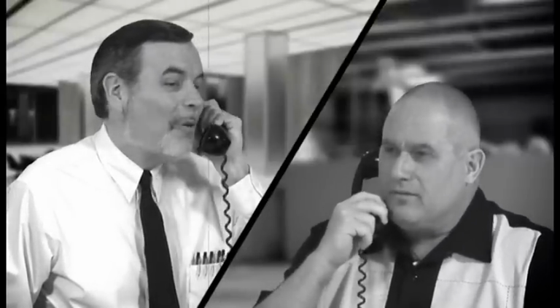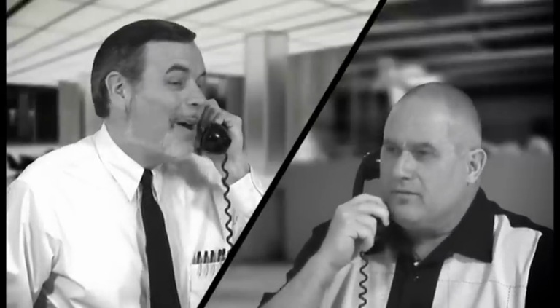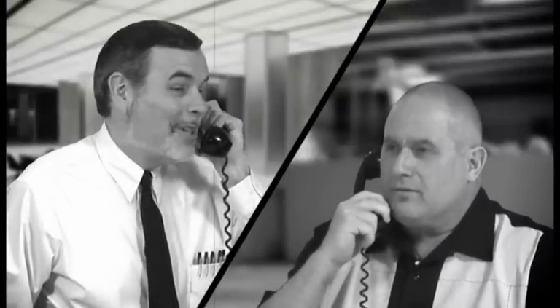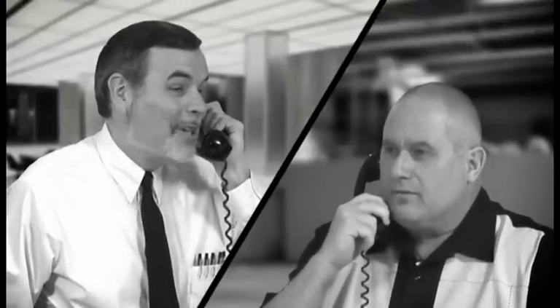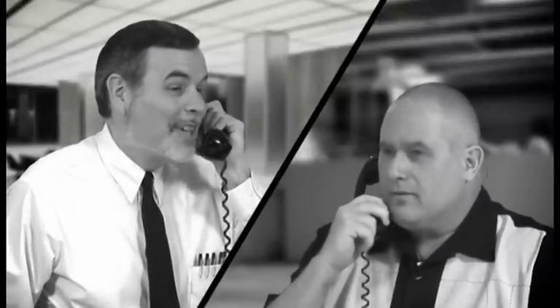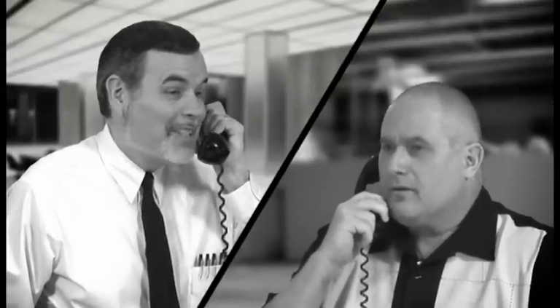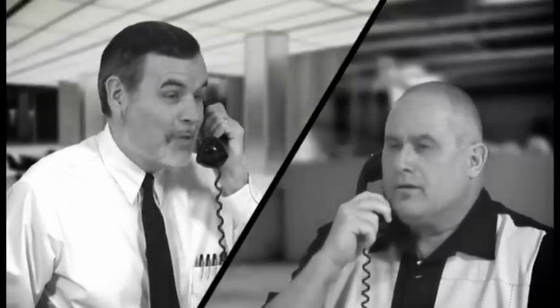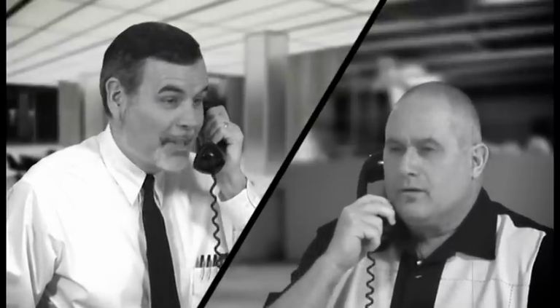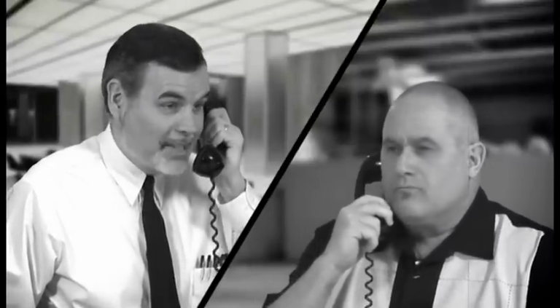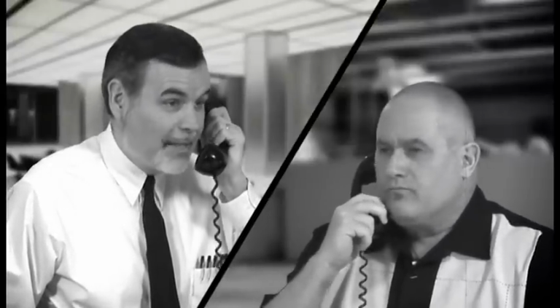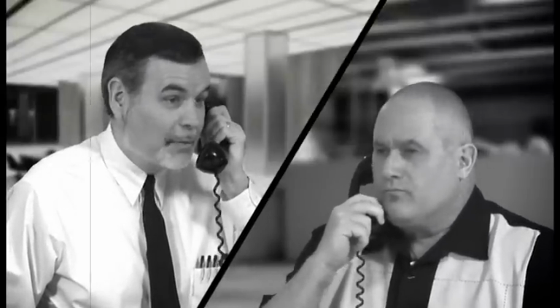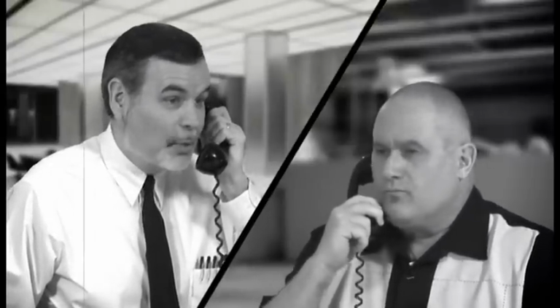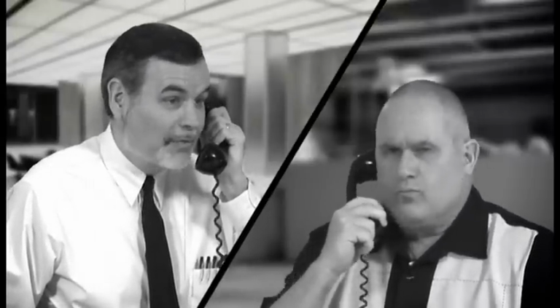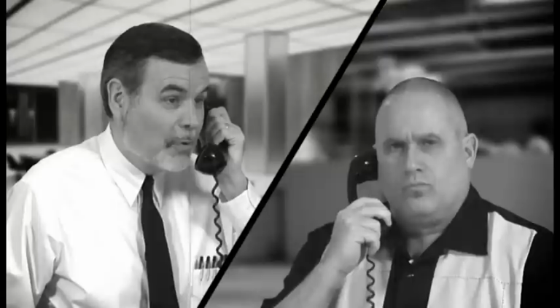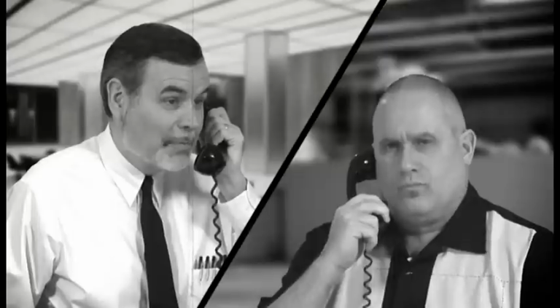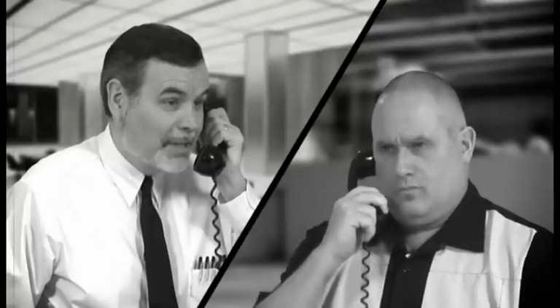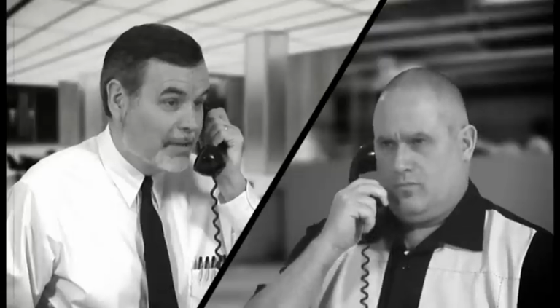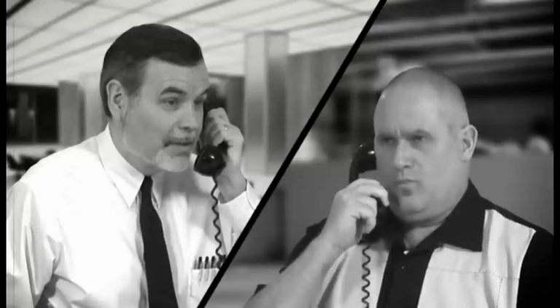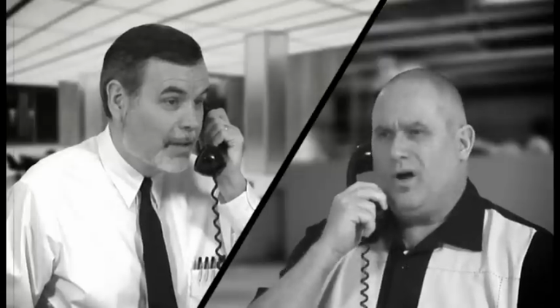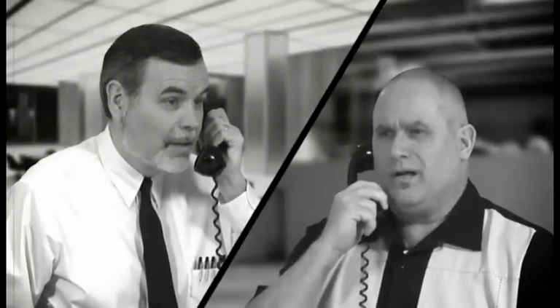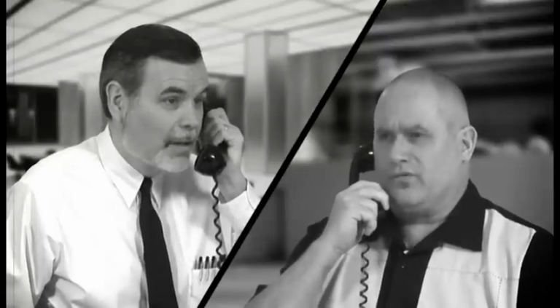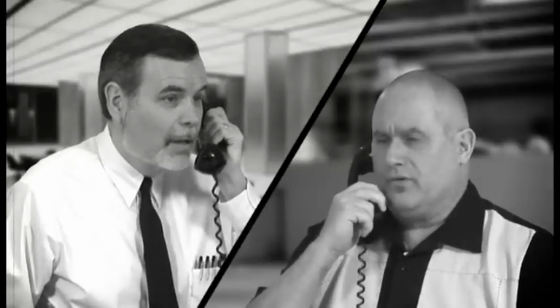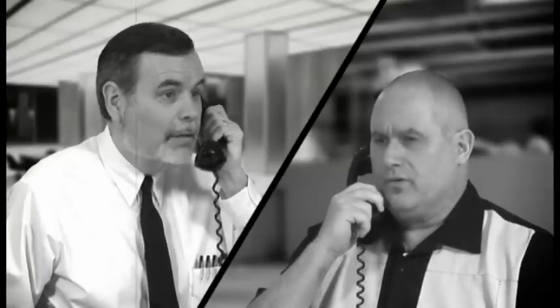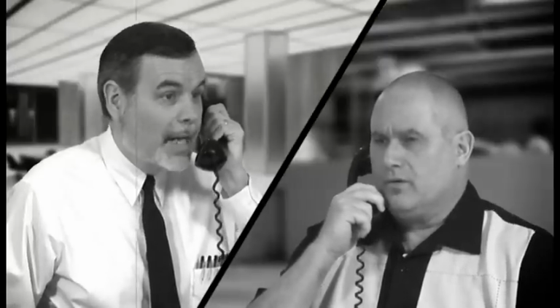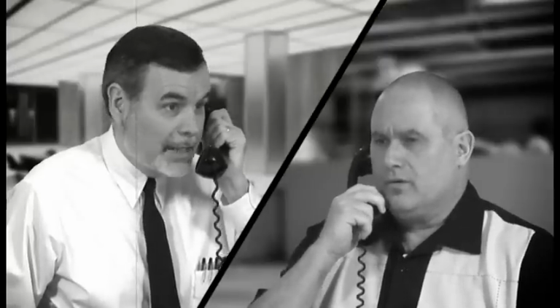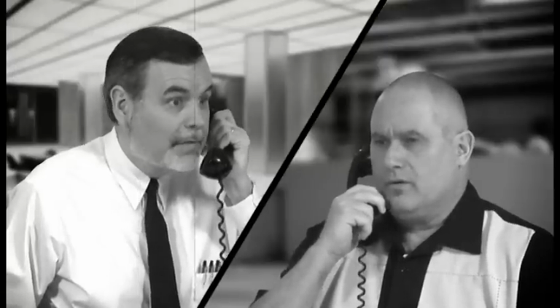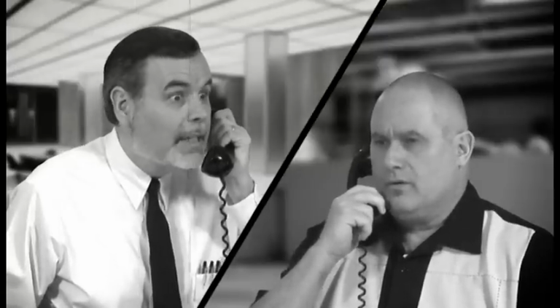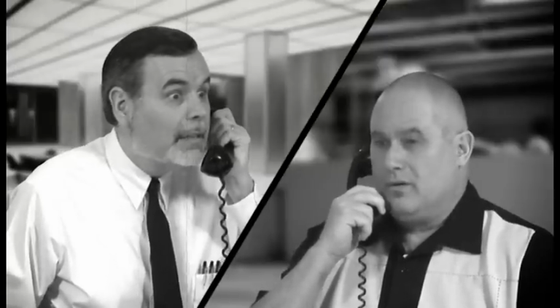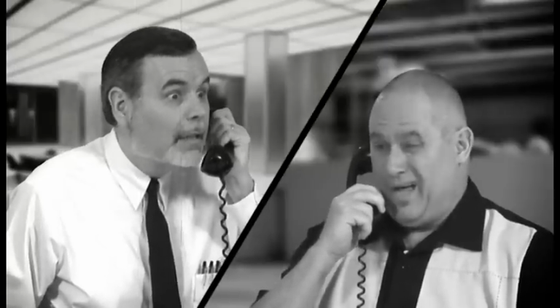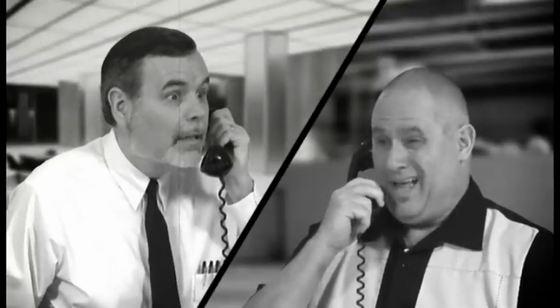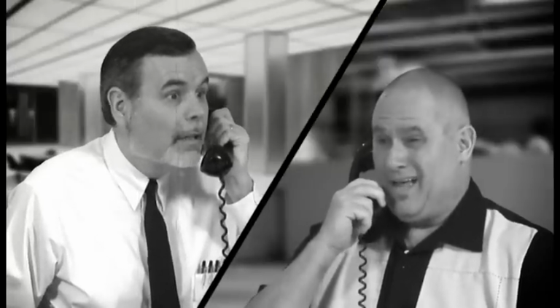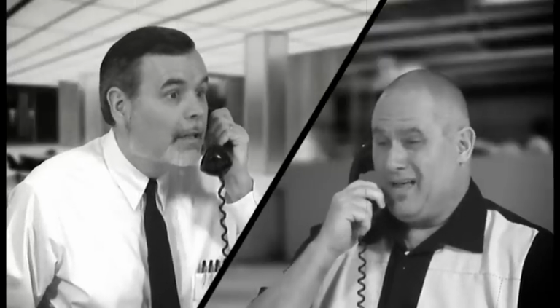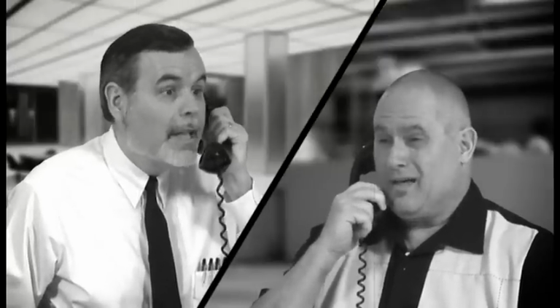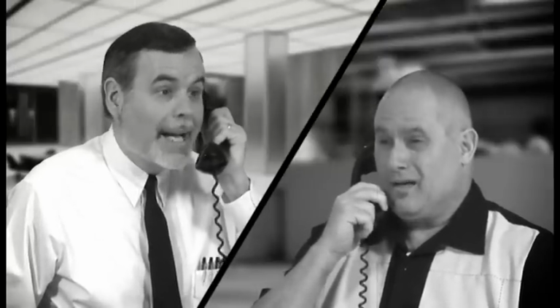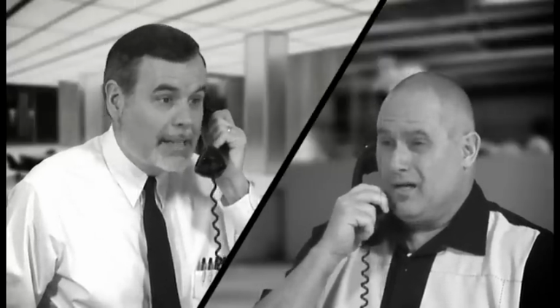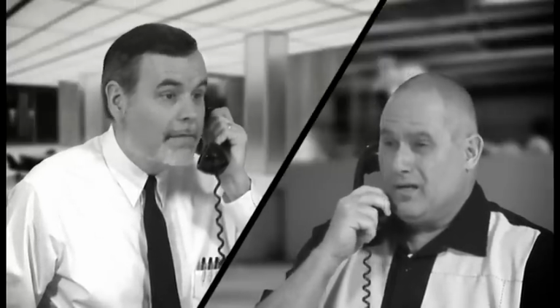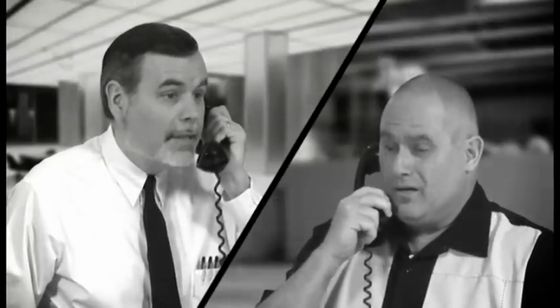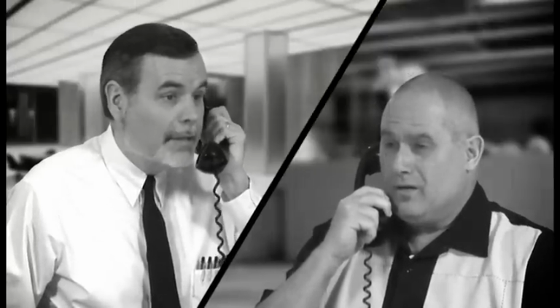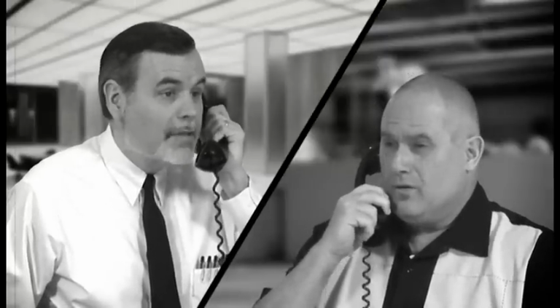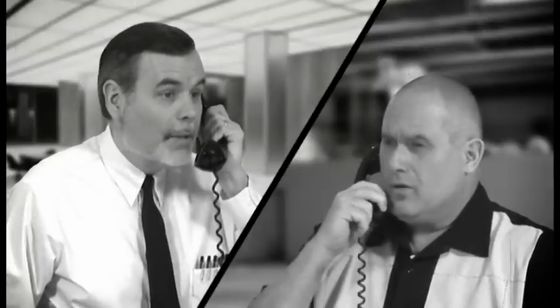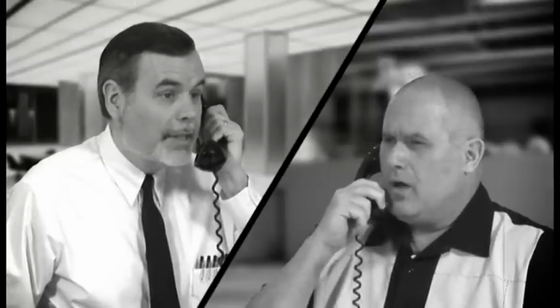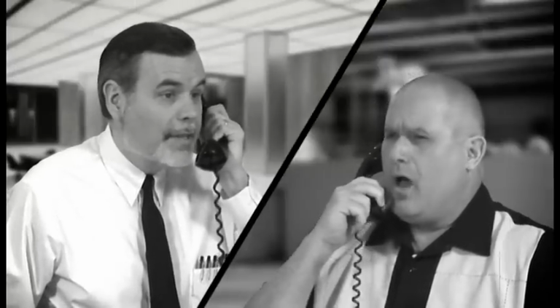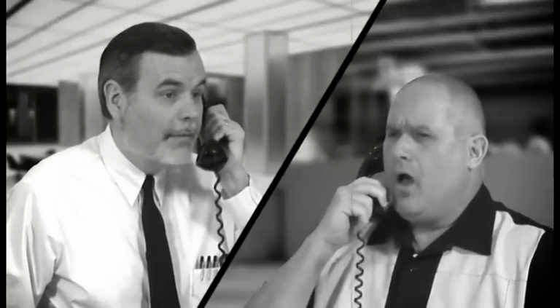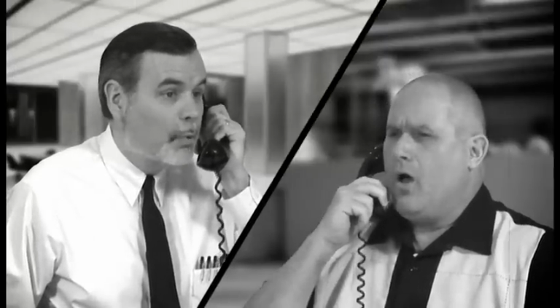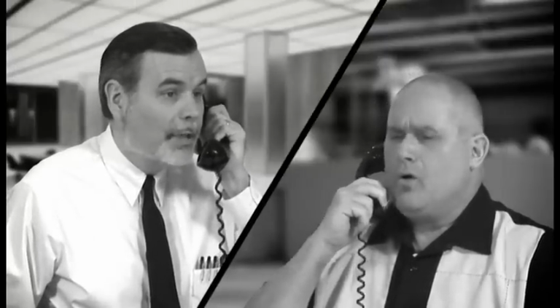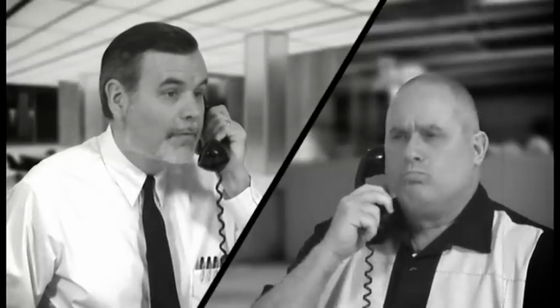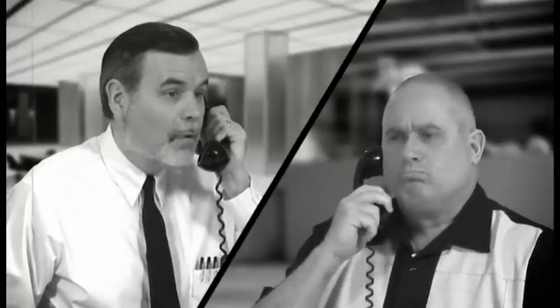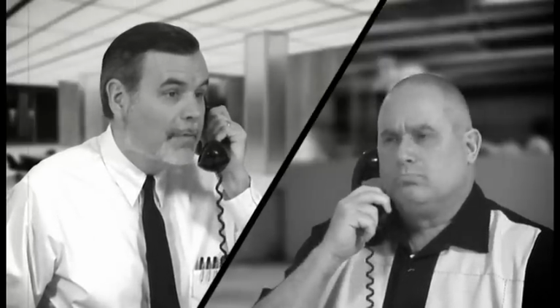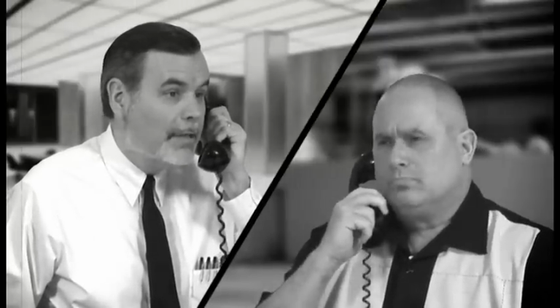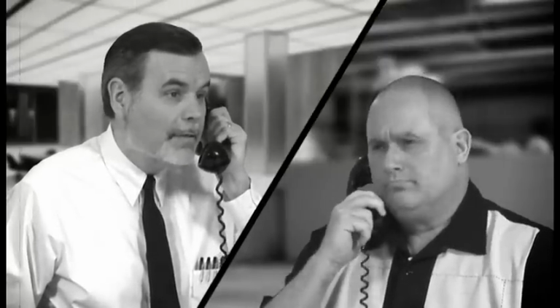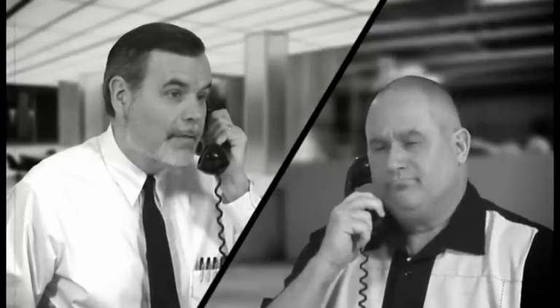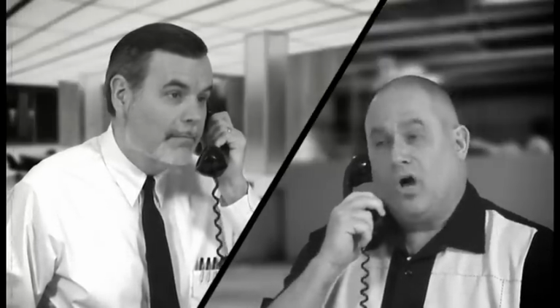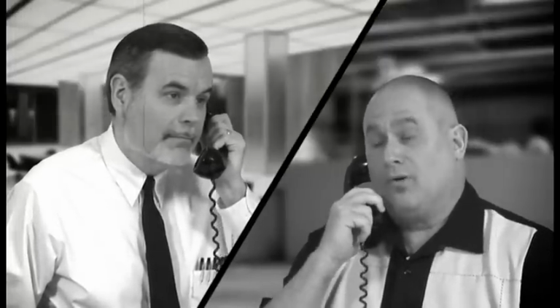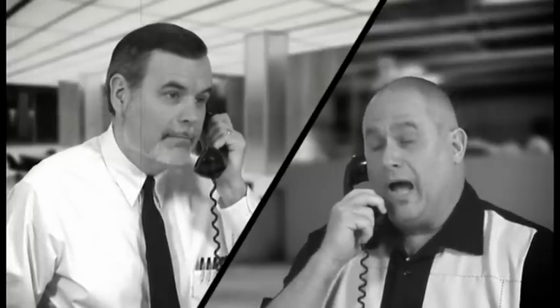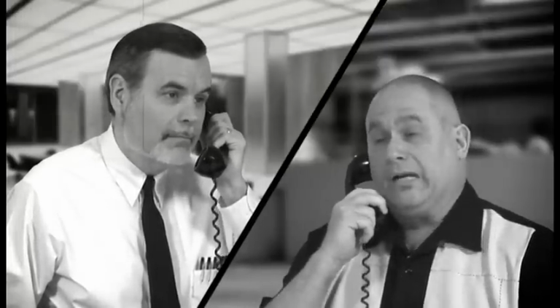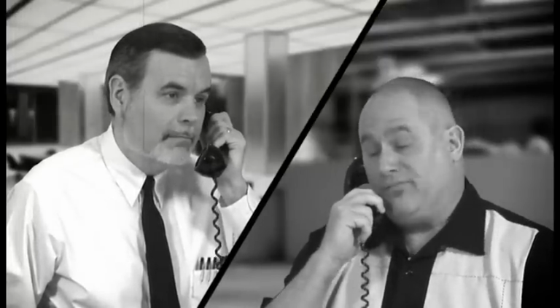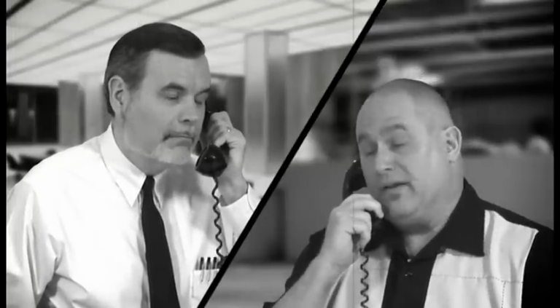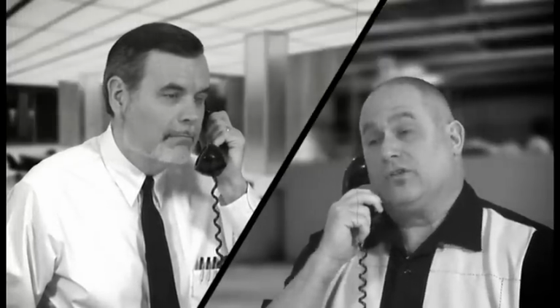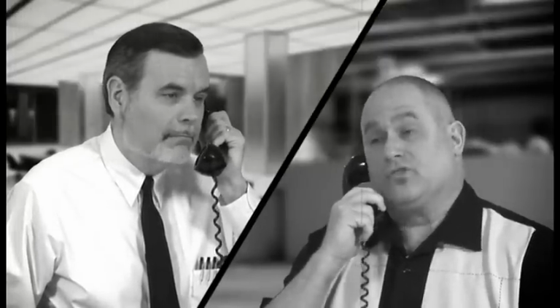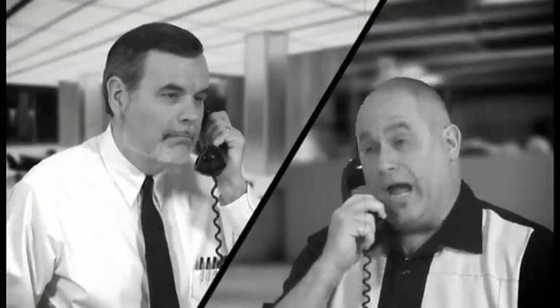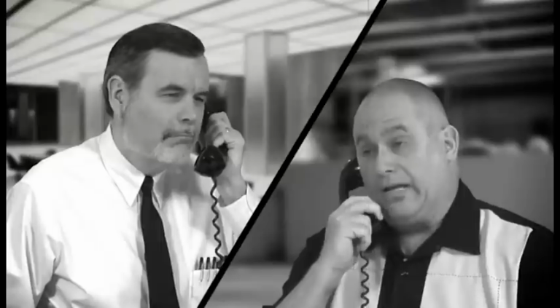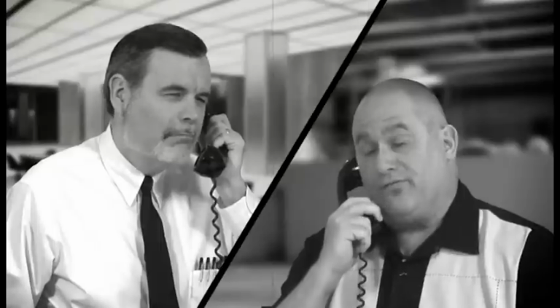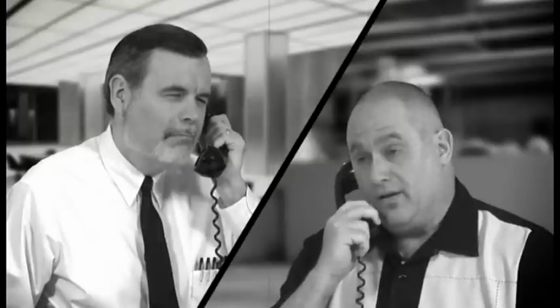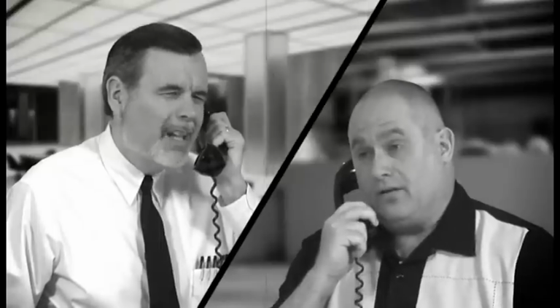Around here, that's 27.4 meters. What is? 90 feet. Huh? 90 feet is 27.4 meters. No, 90 feet is 90 feet.